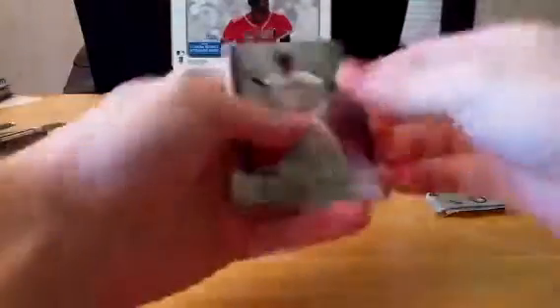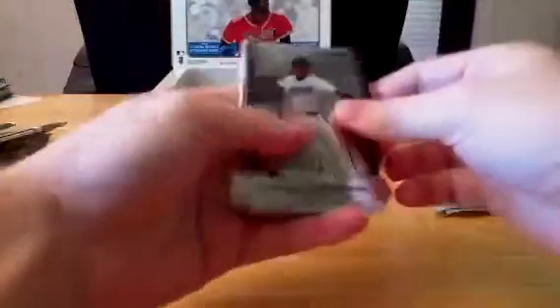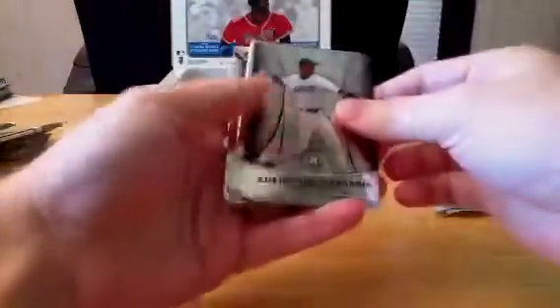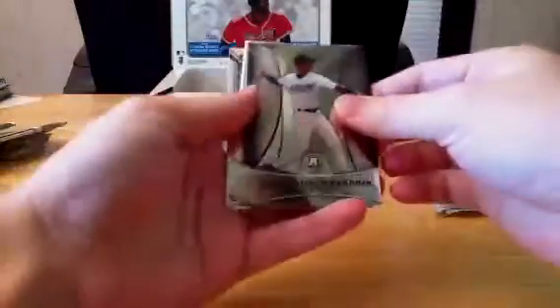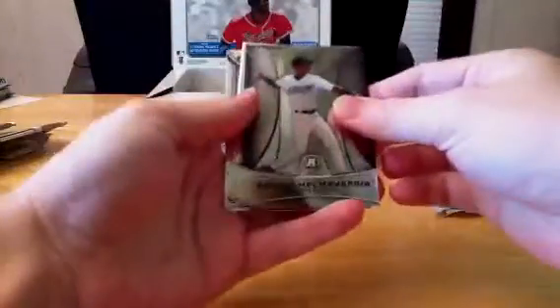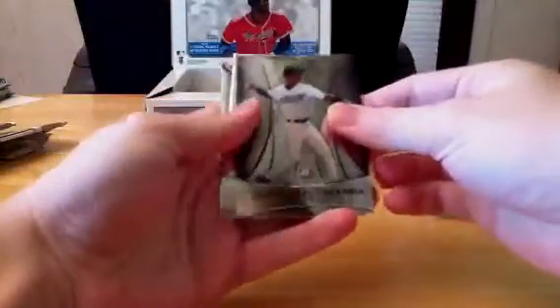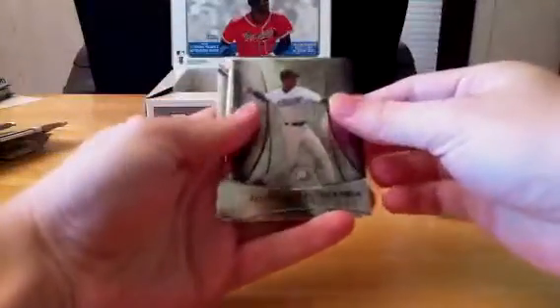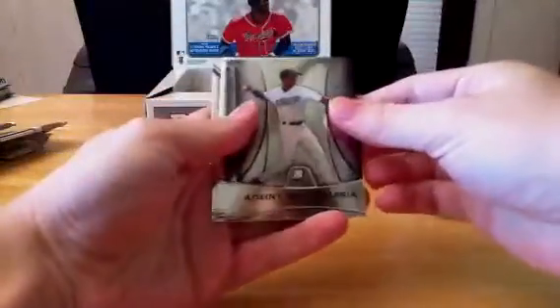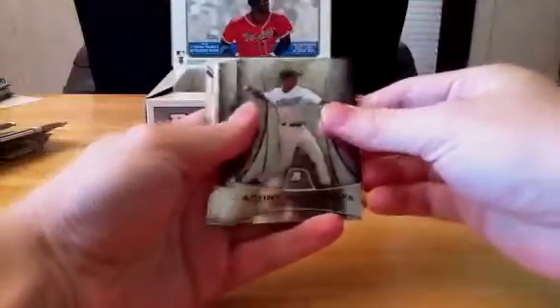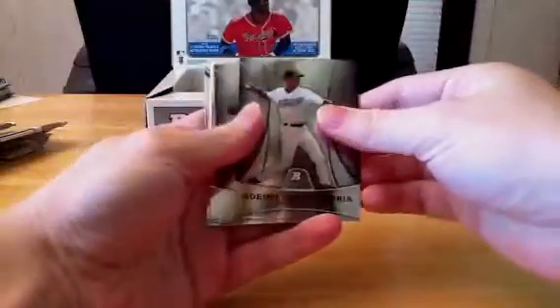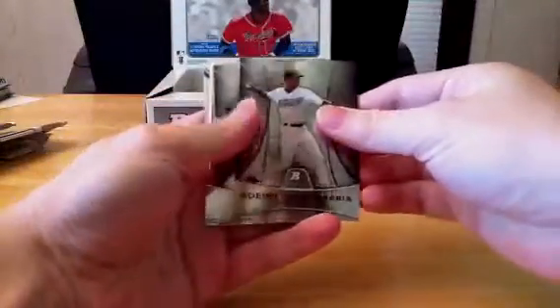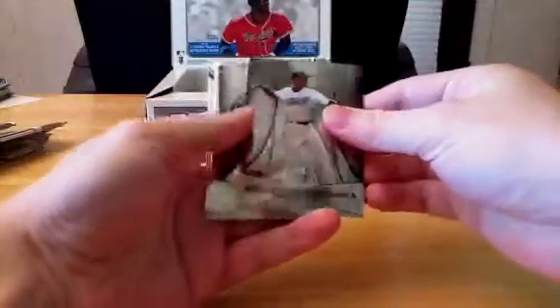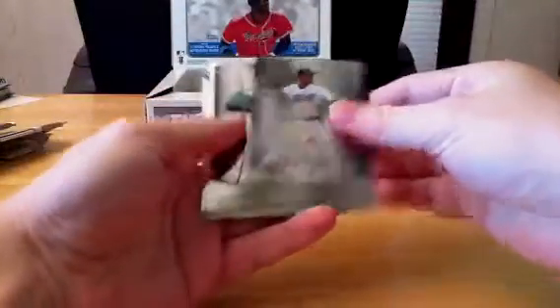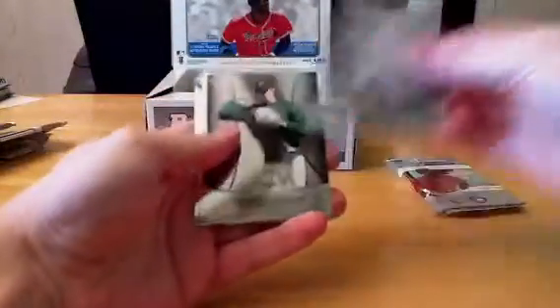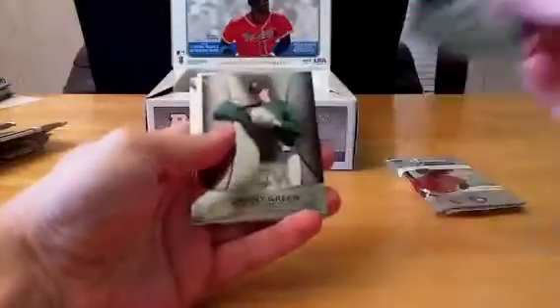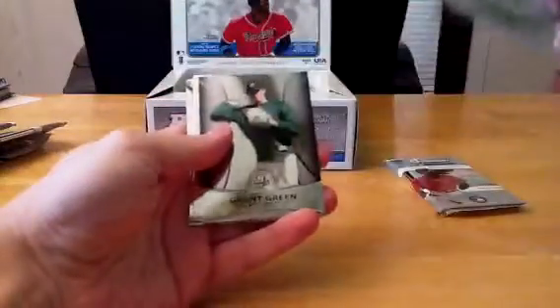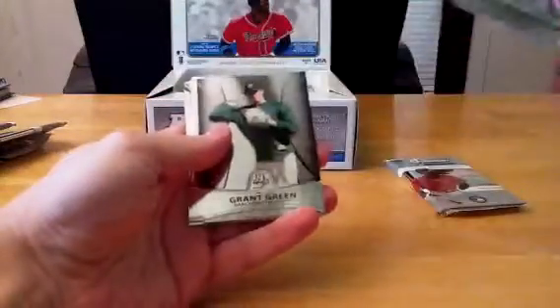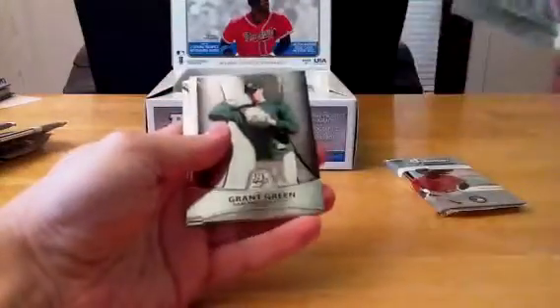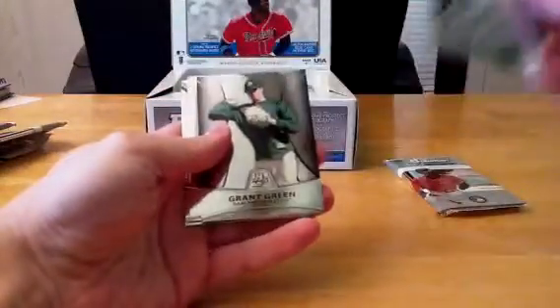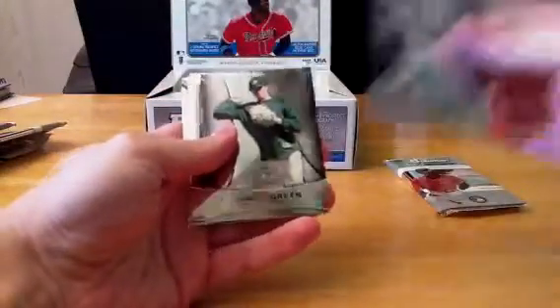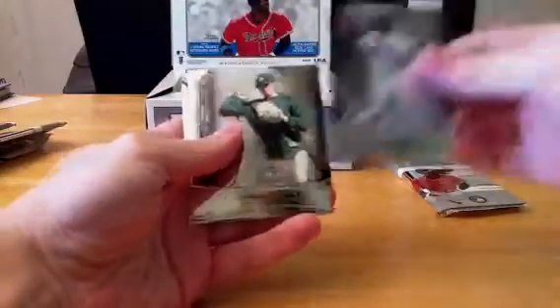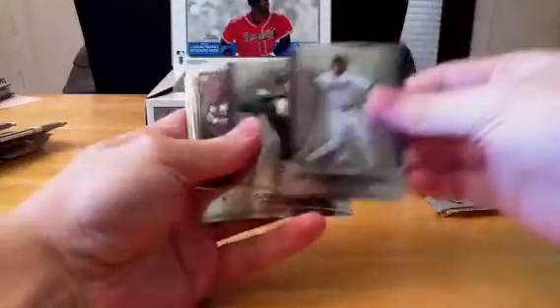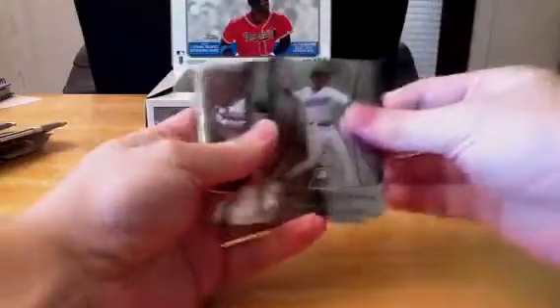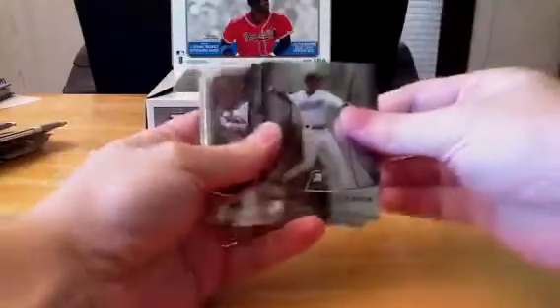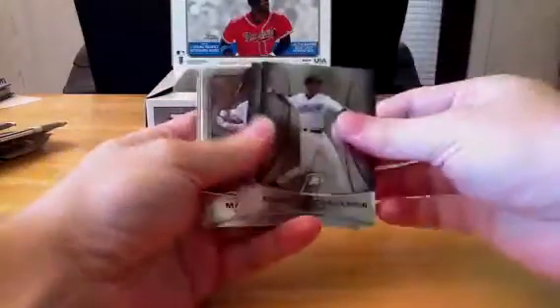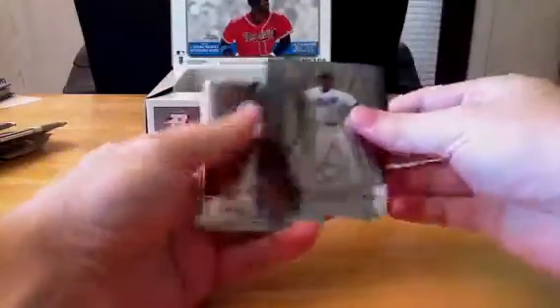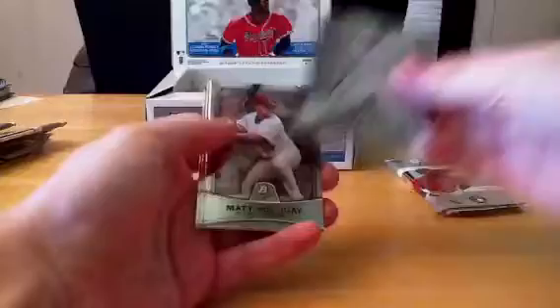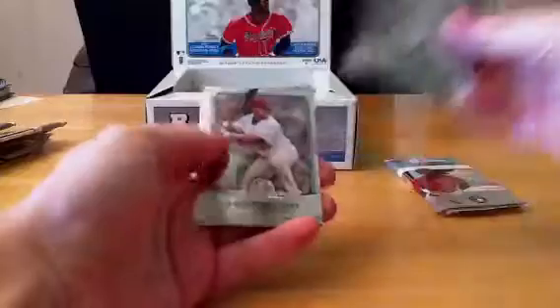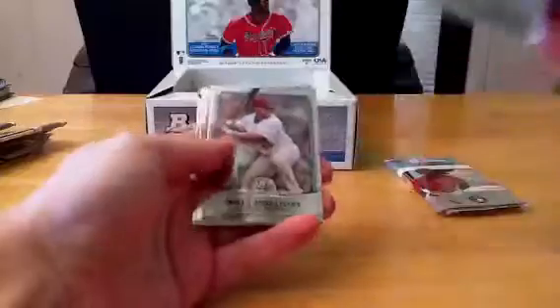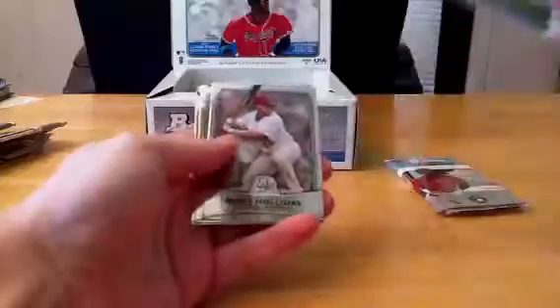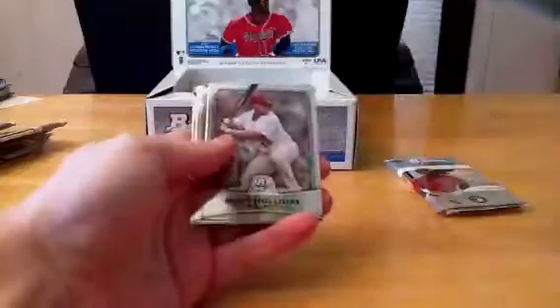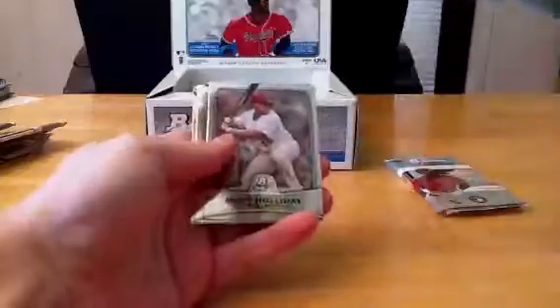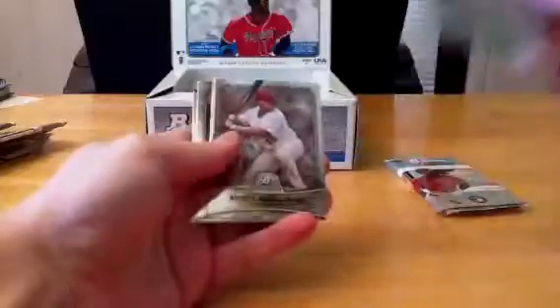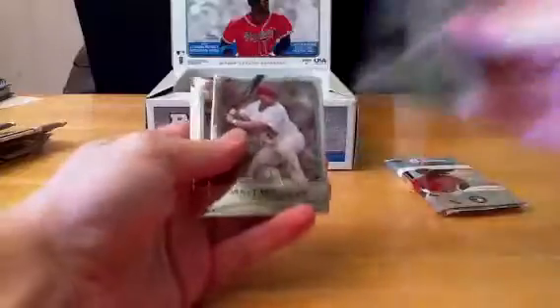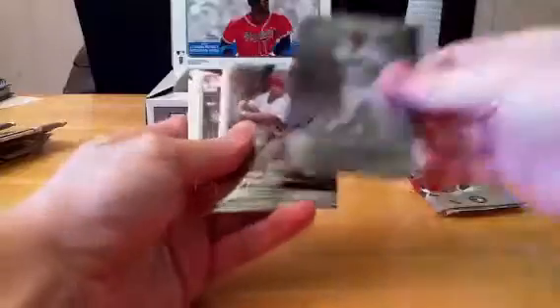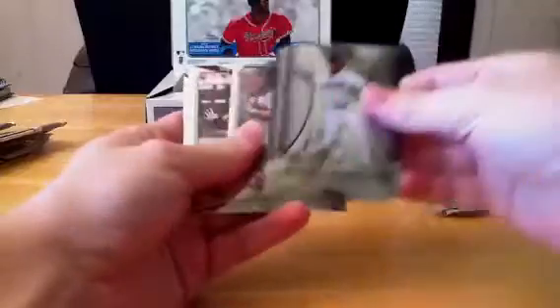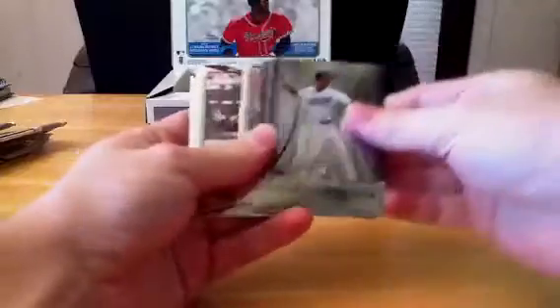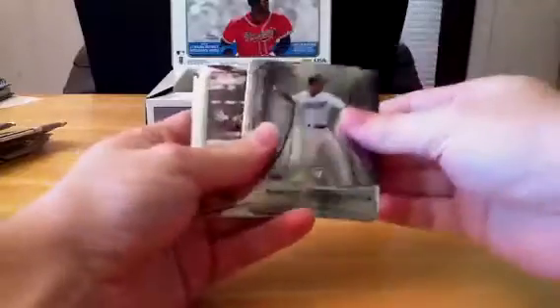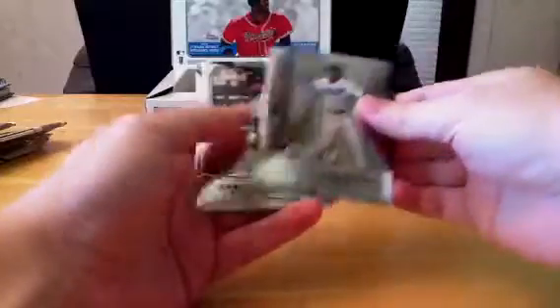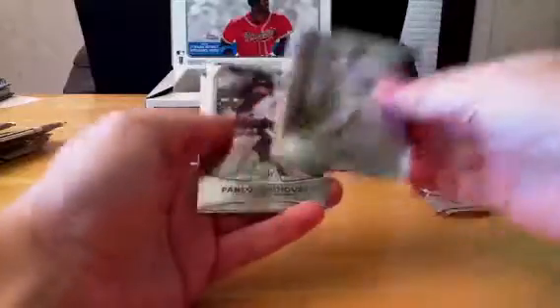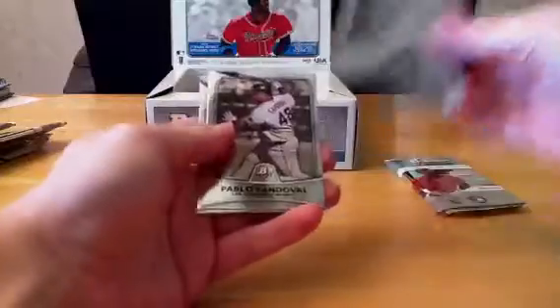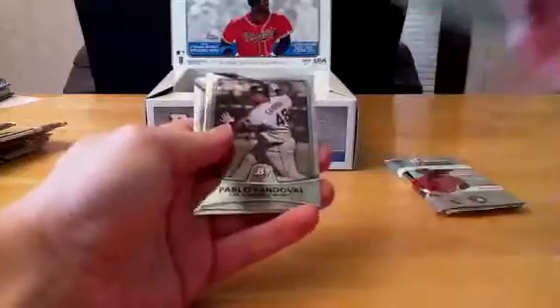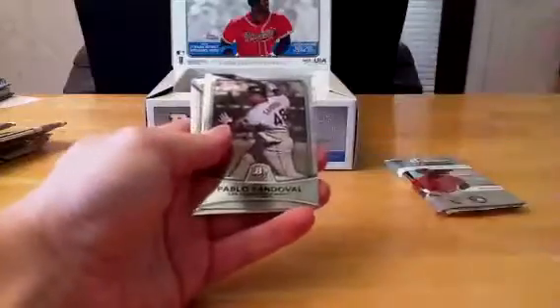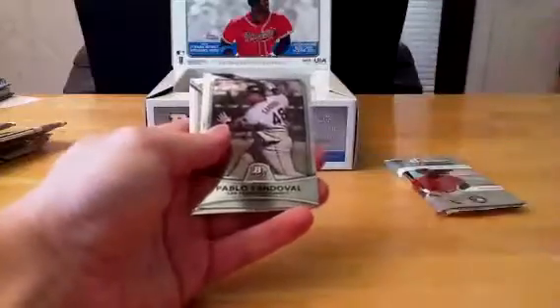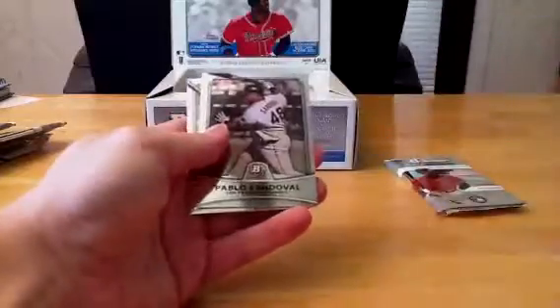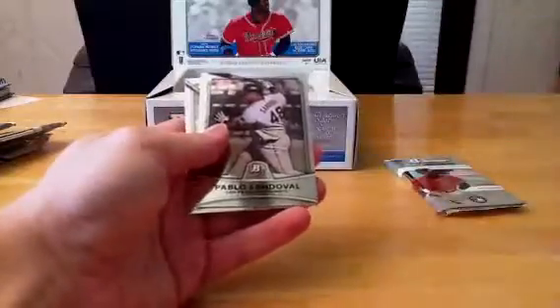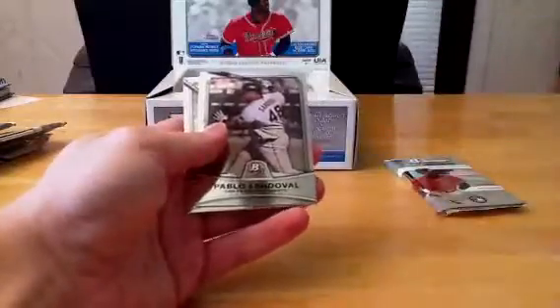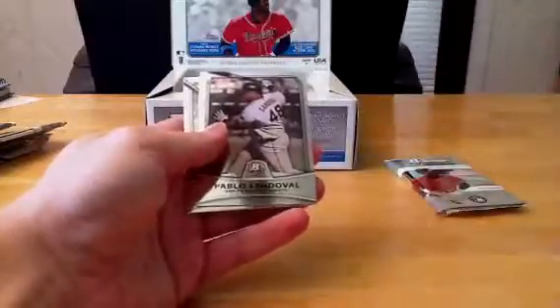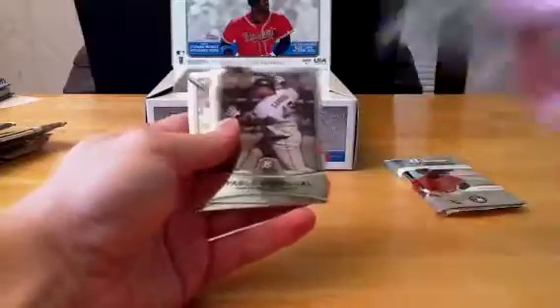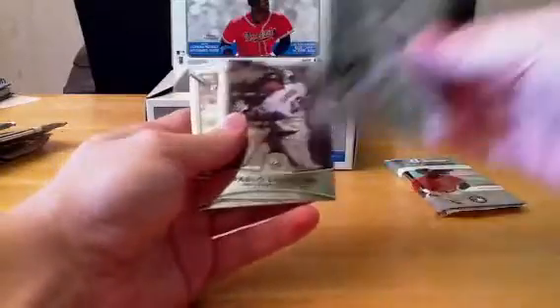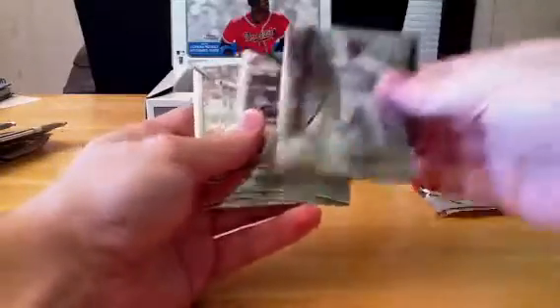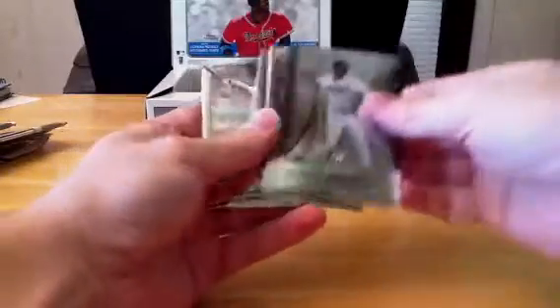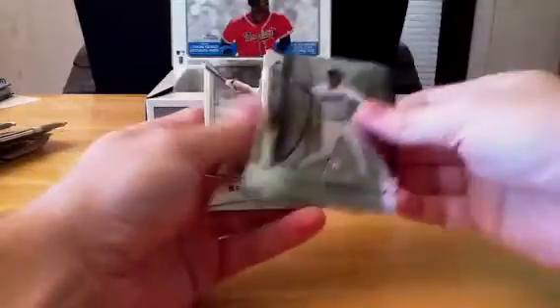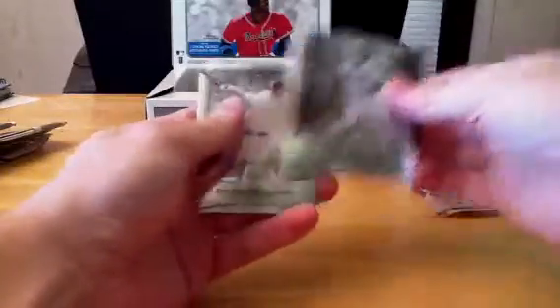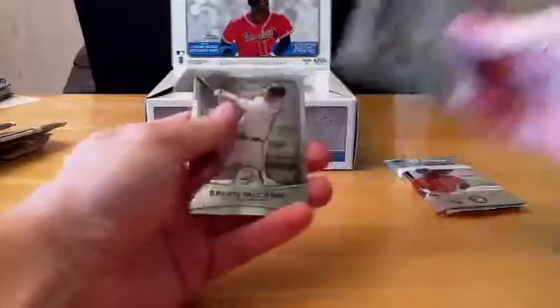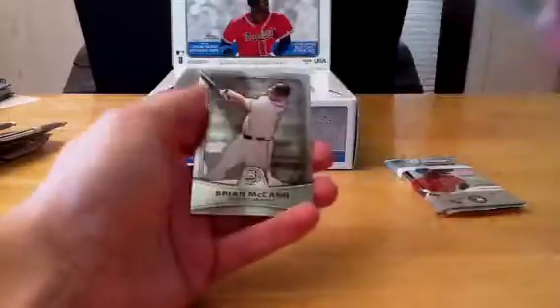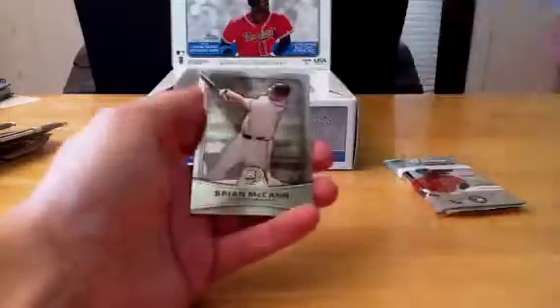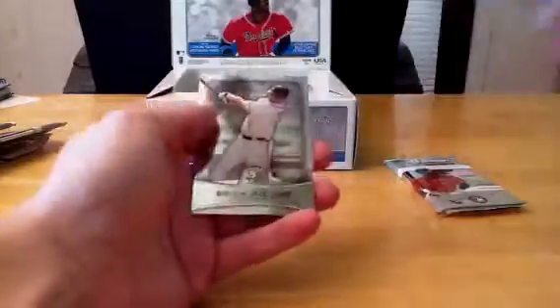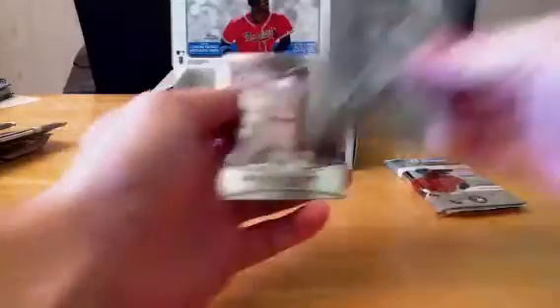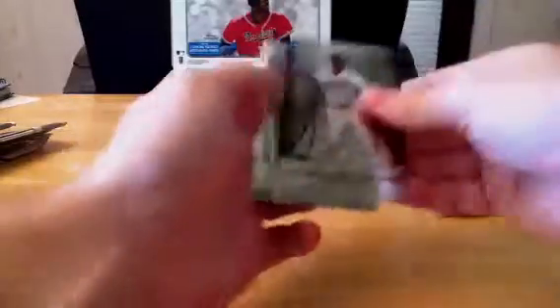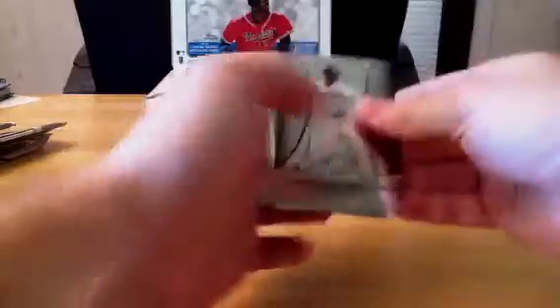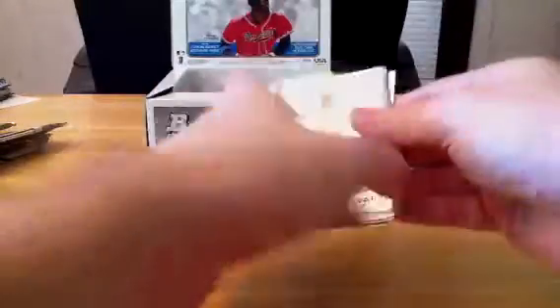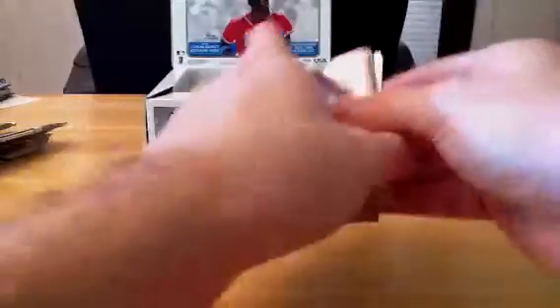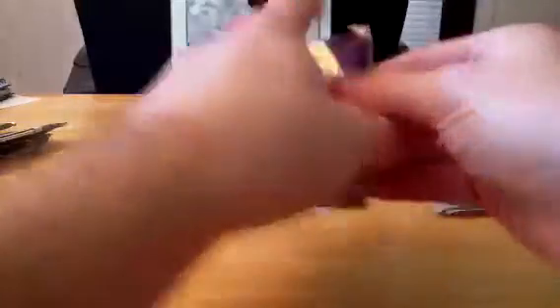We've got Hecavaria again, Grant Green, Matt Holliday, Pablo Sandoval, Brian McCann.